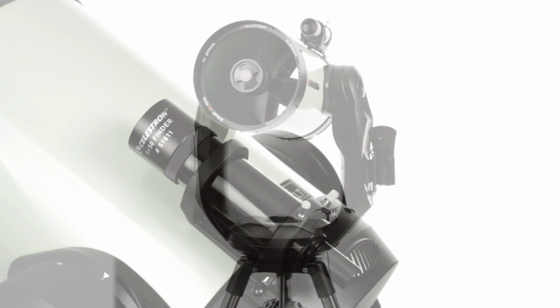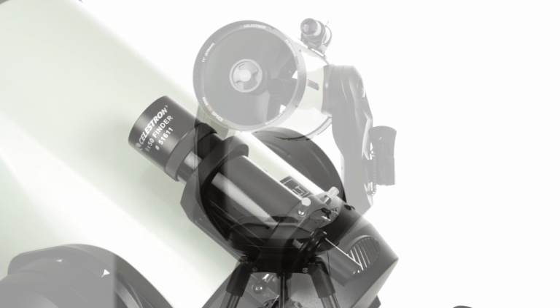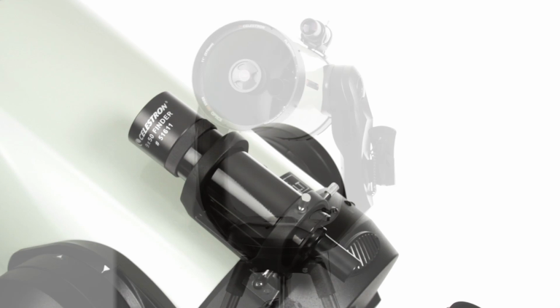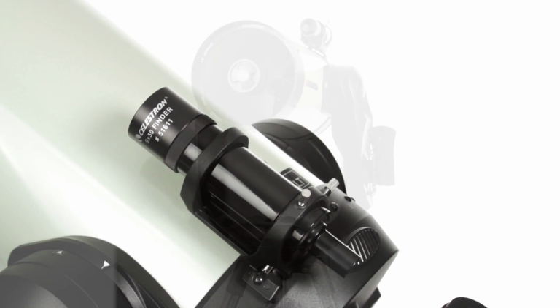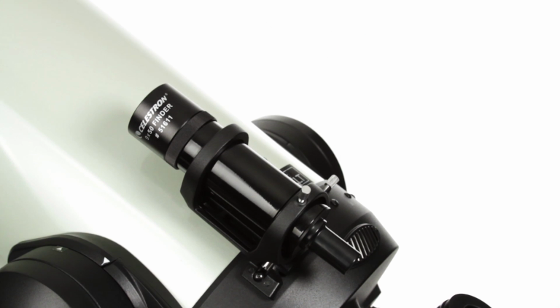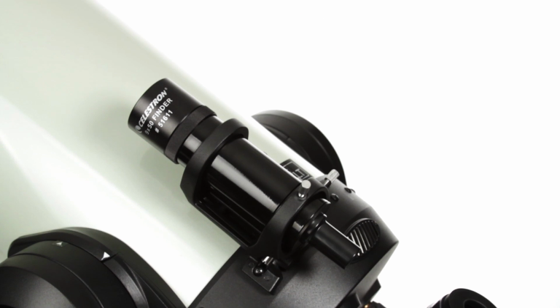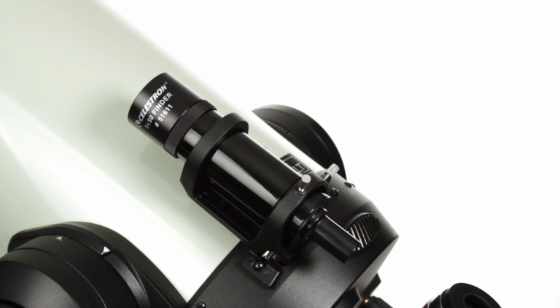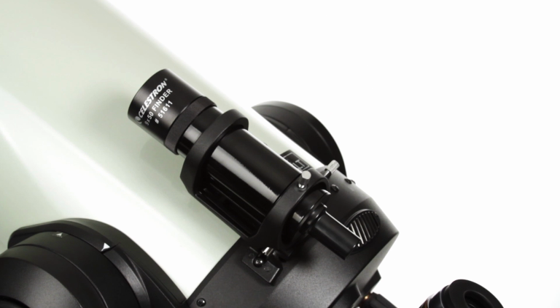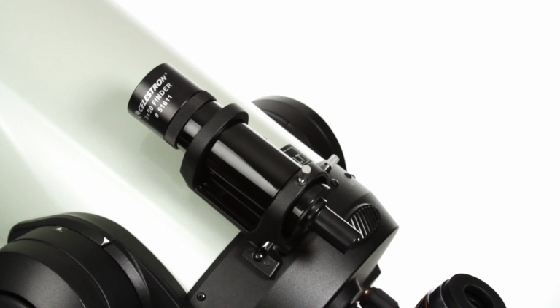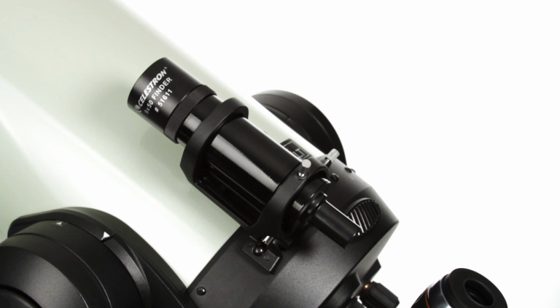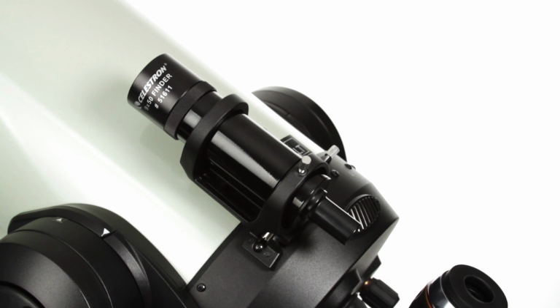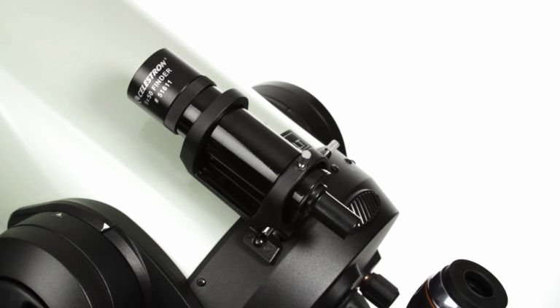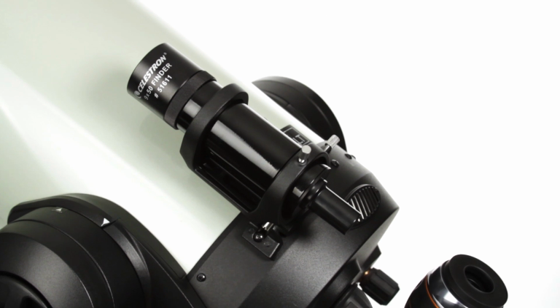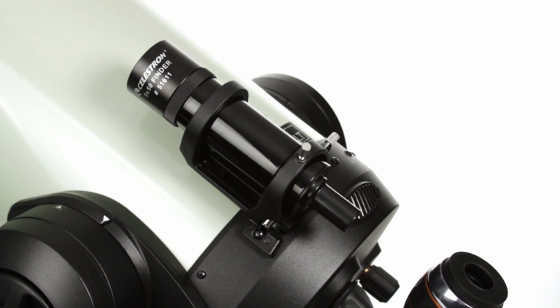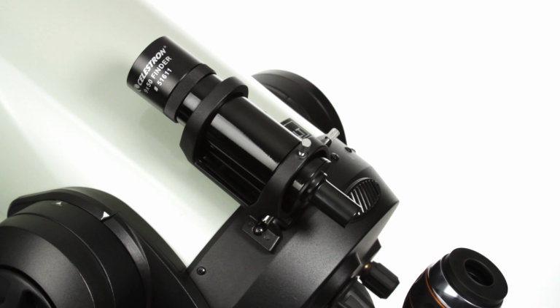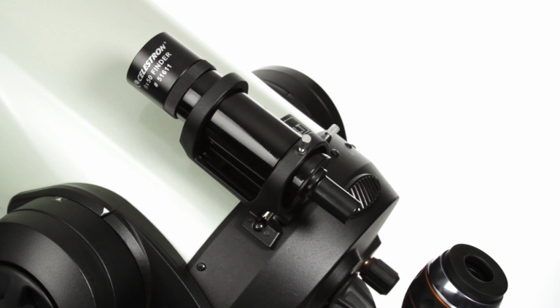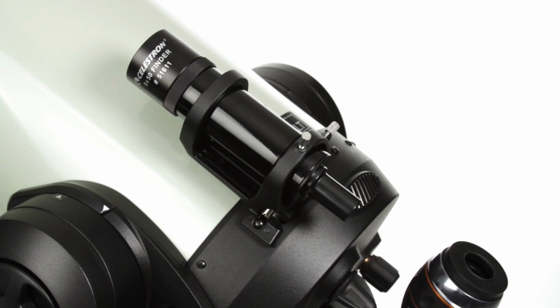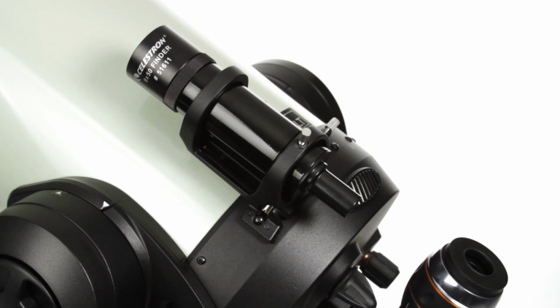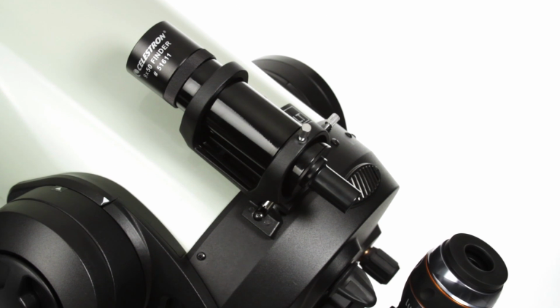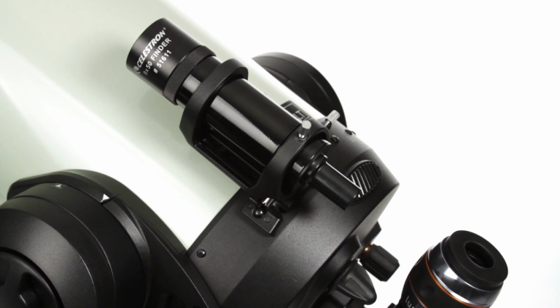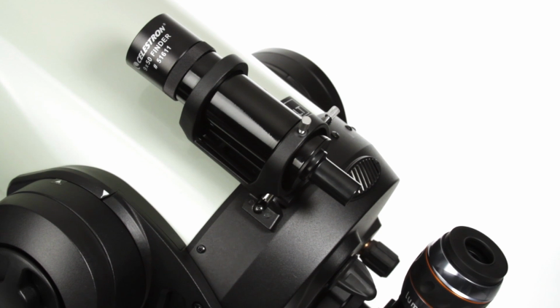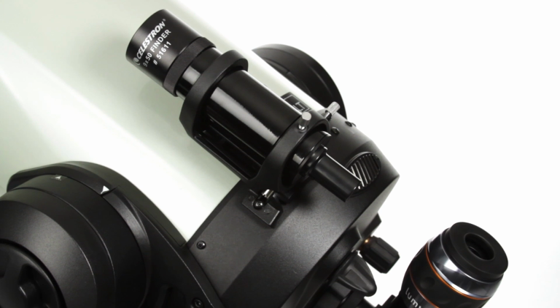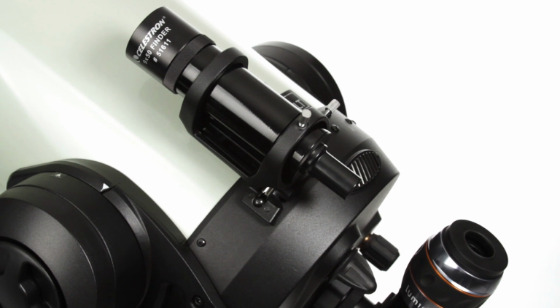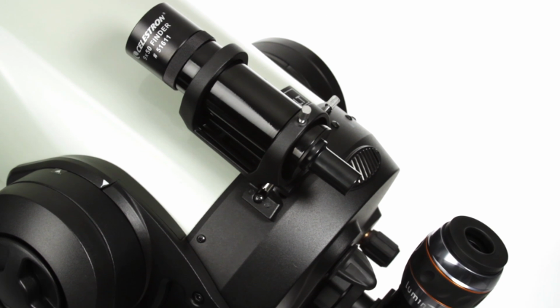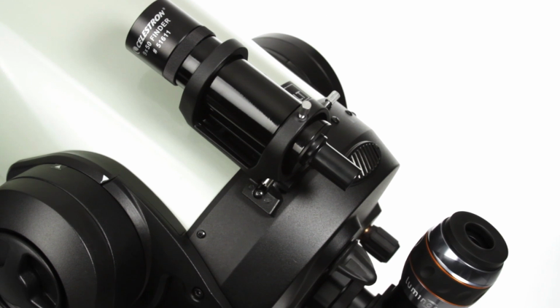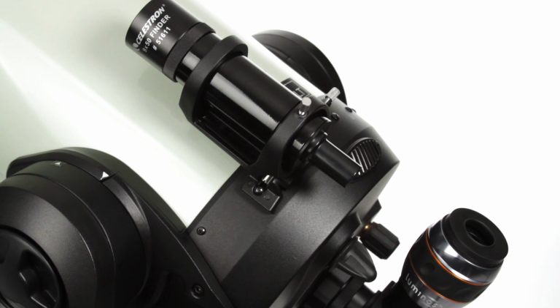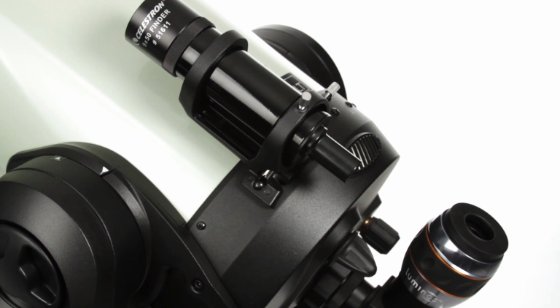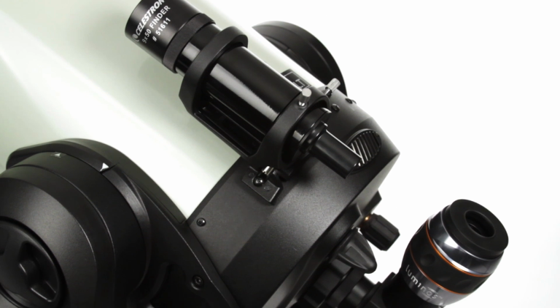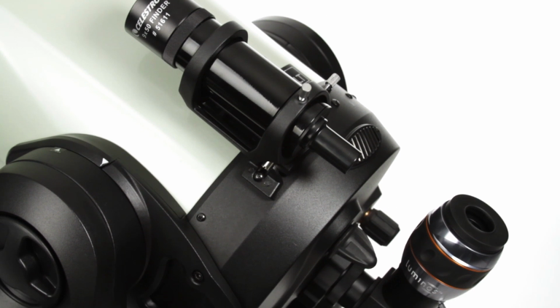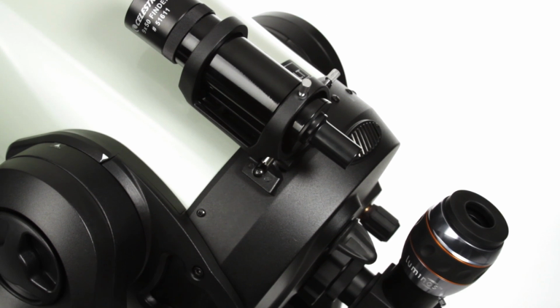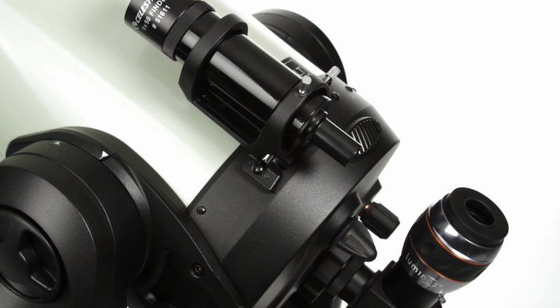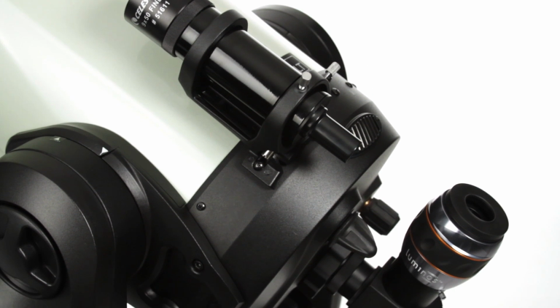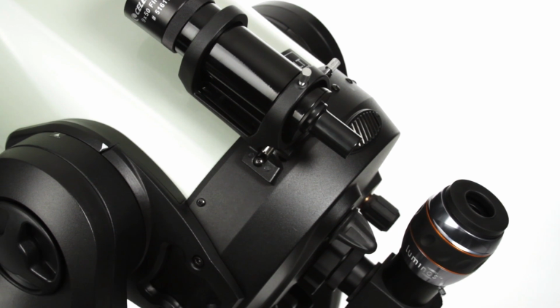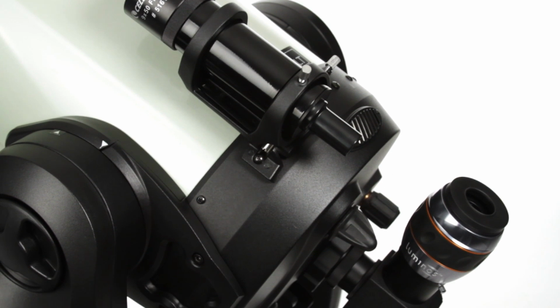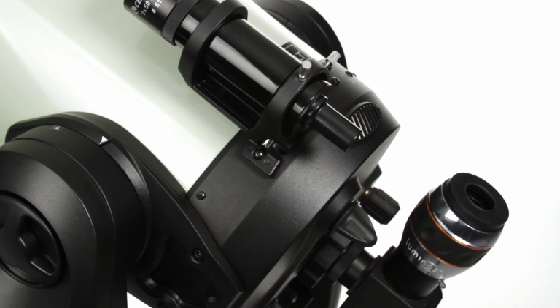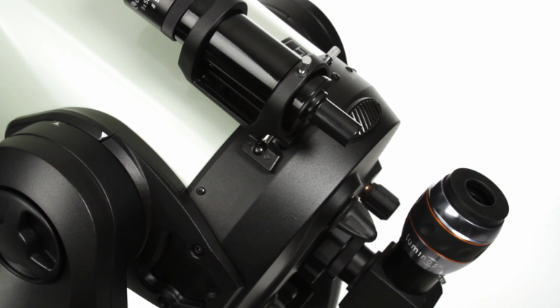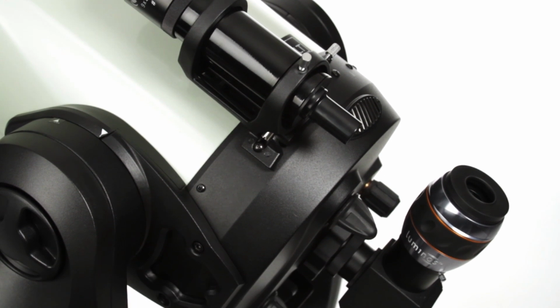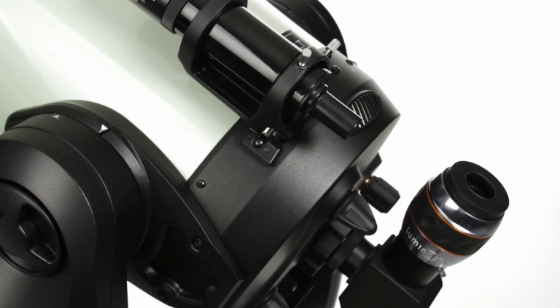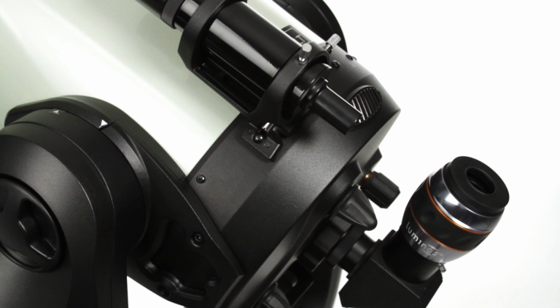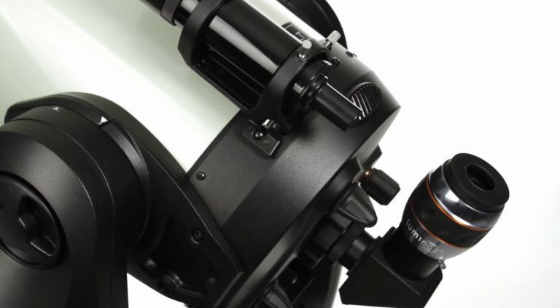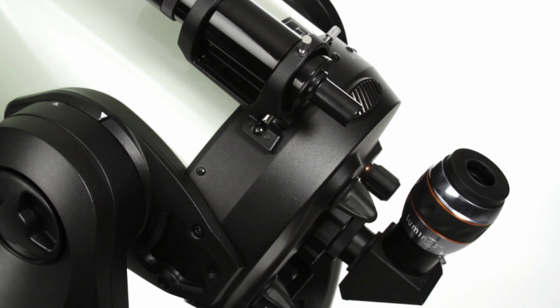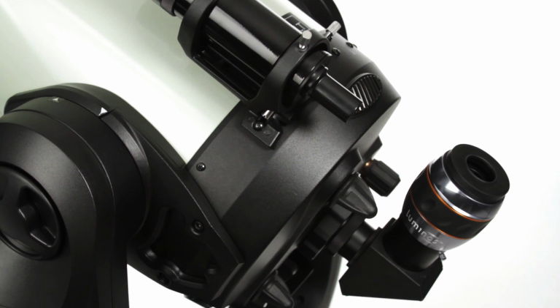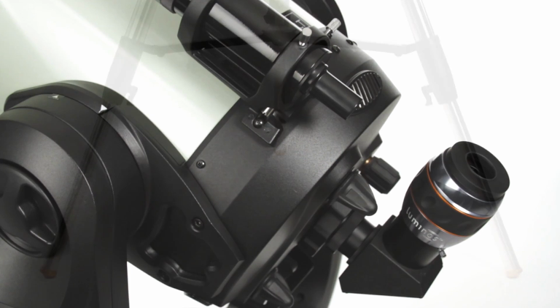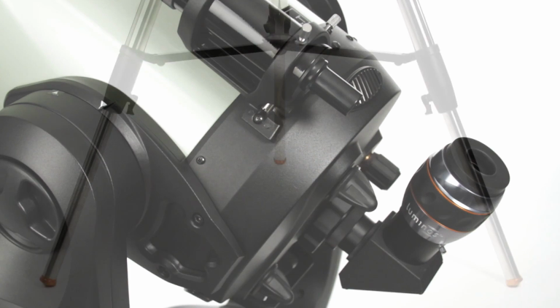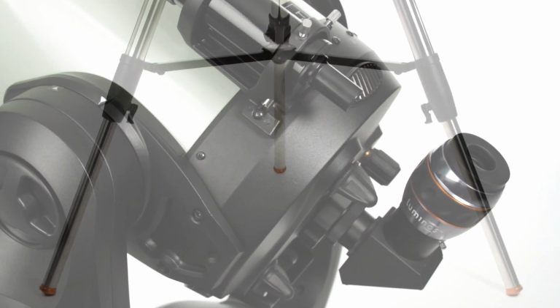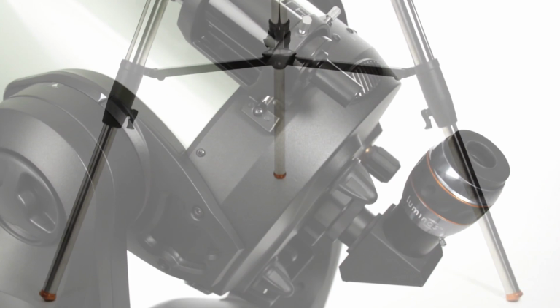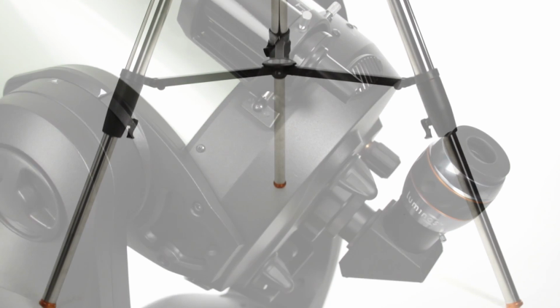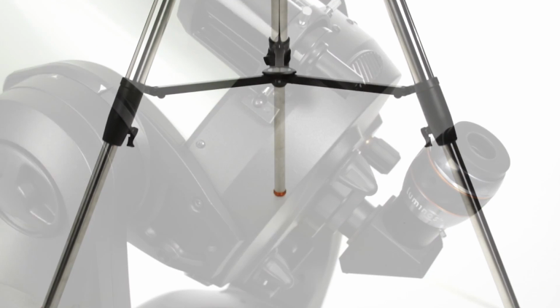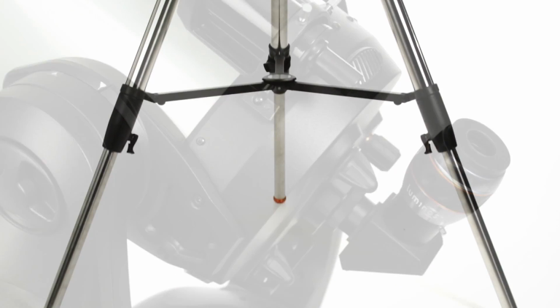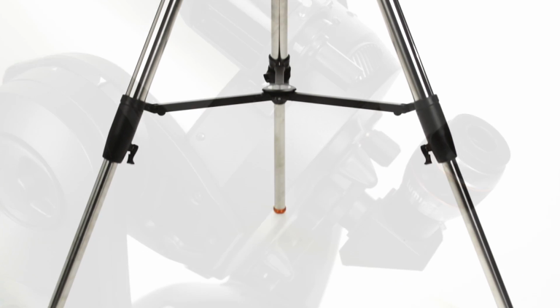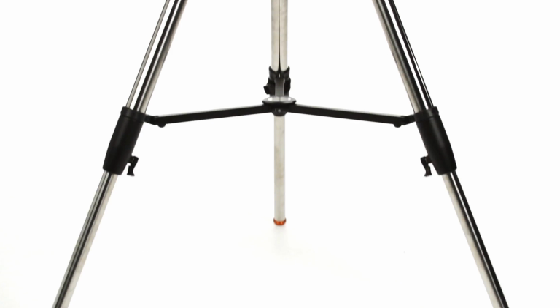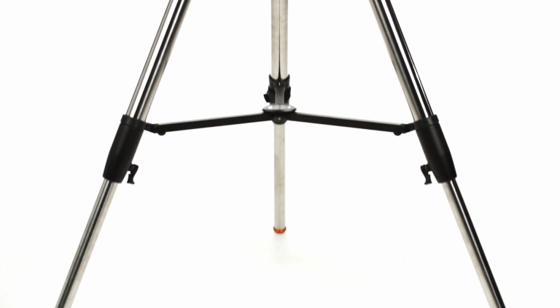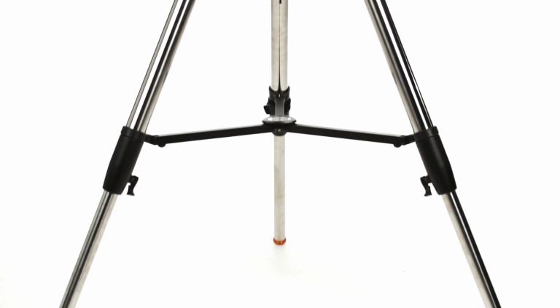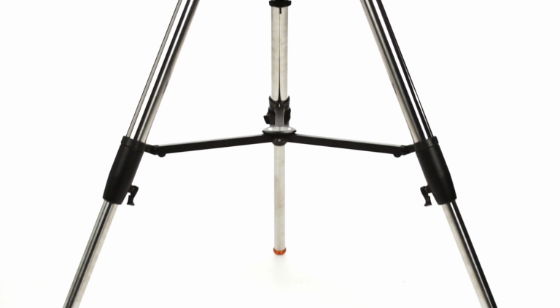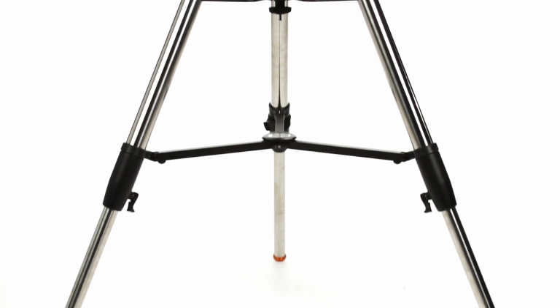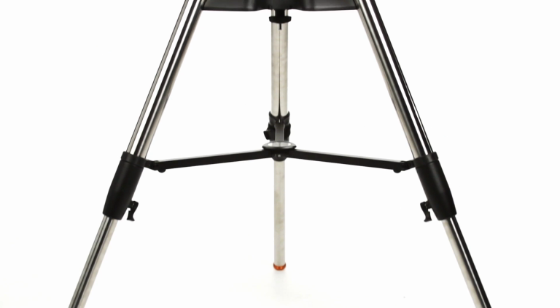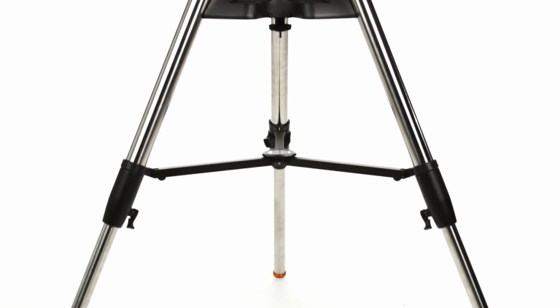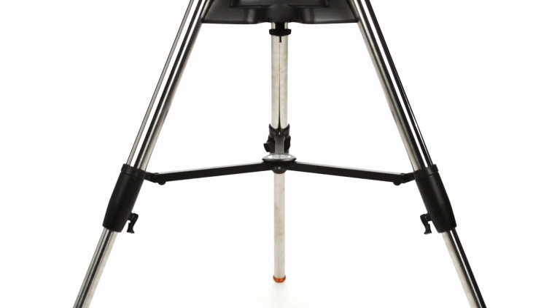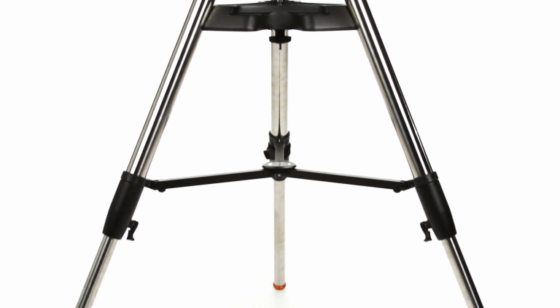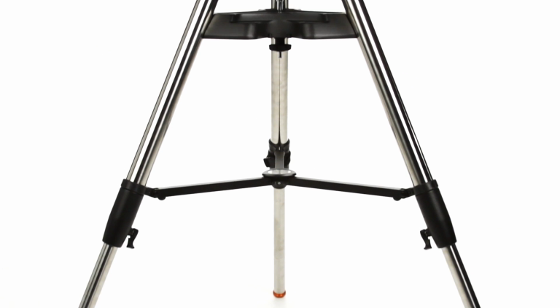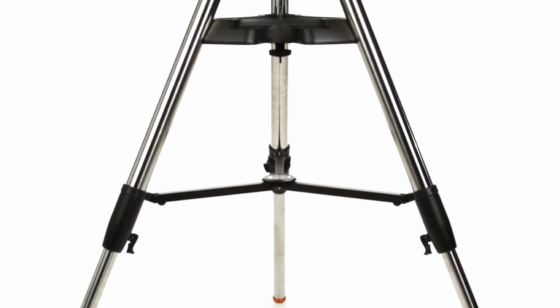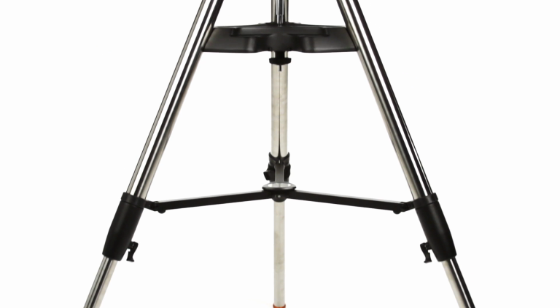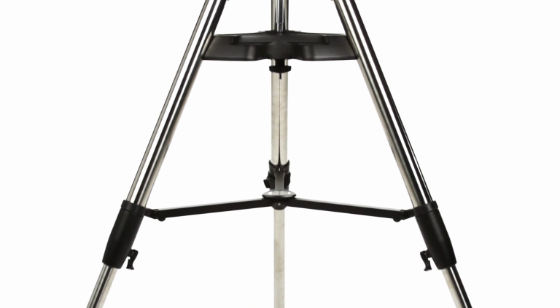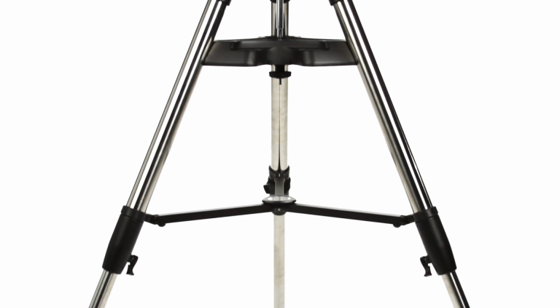The telescope comes complete with a 9x50 finder scope, an eyepiece, and a heavy-duty adjustable steel tripod.